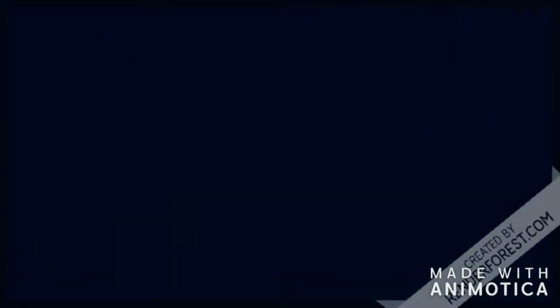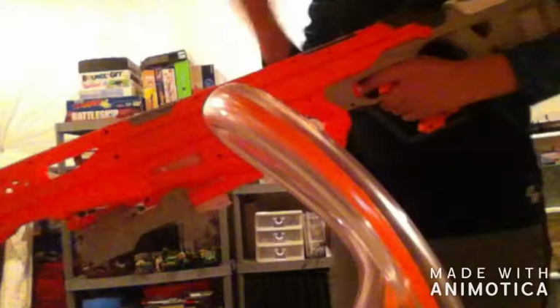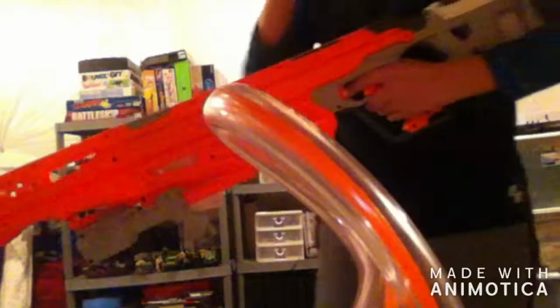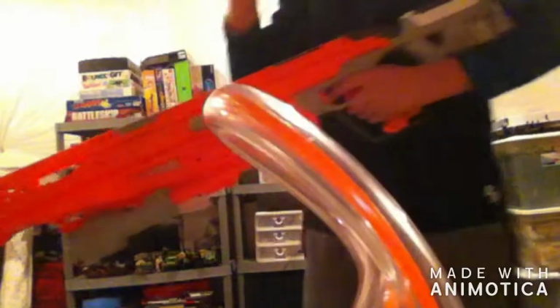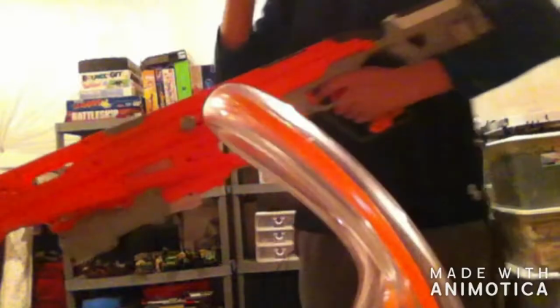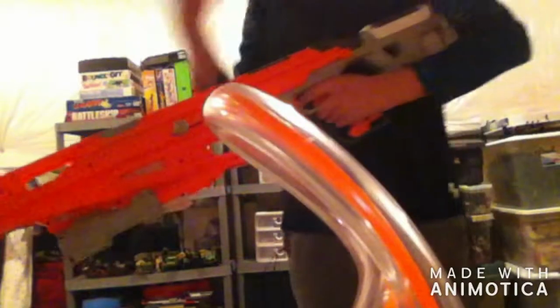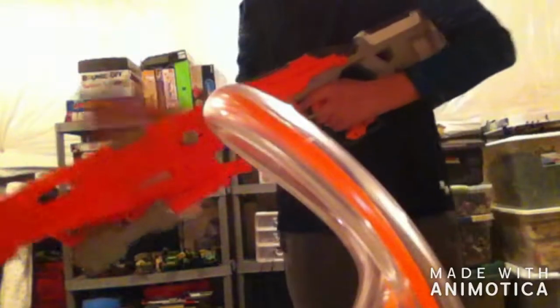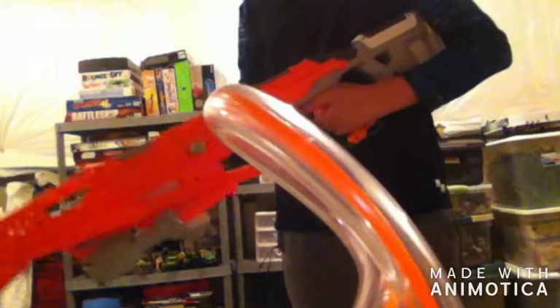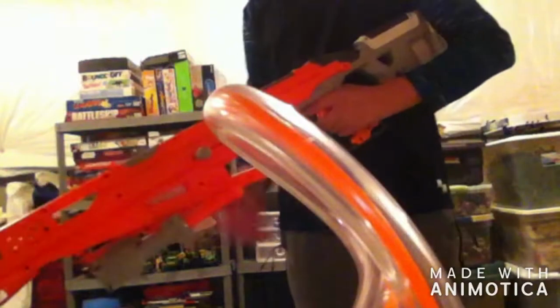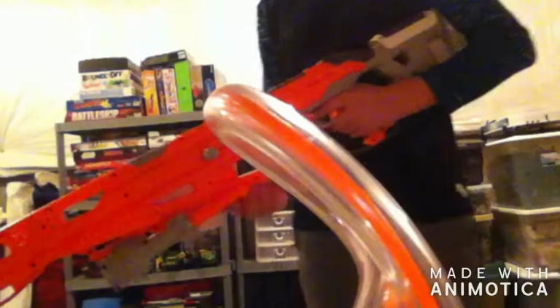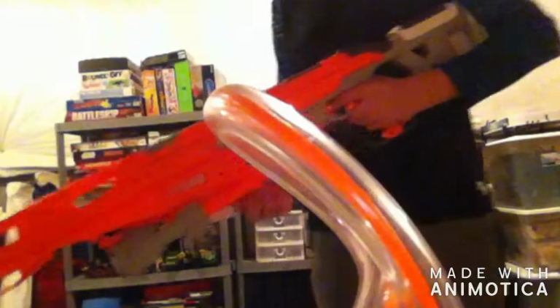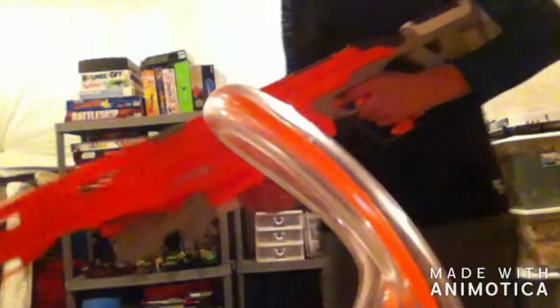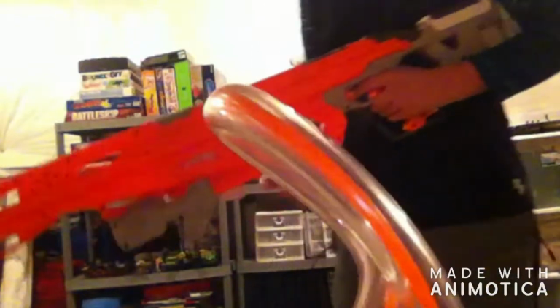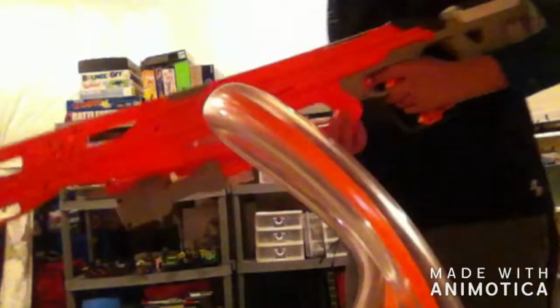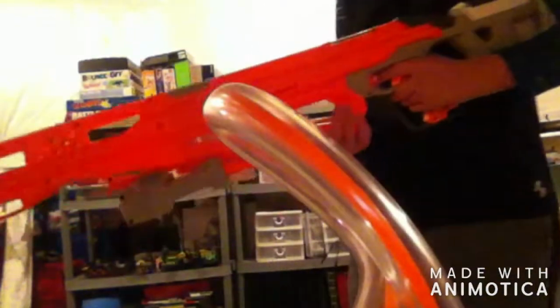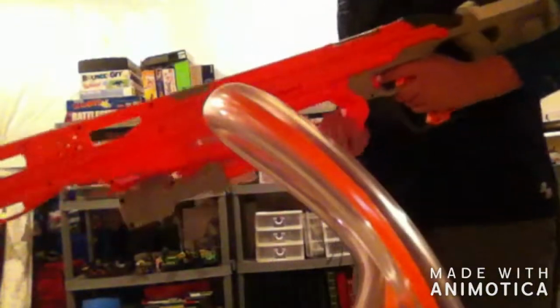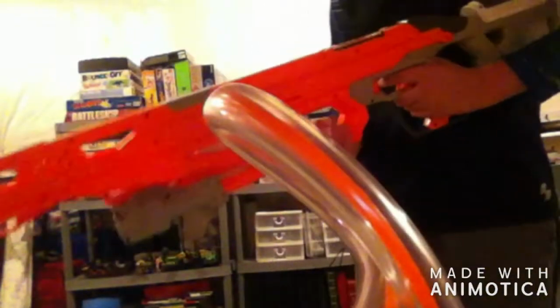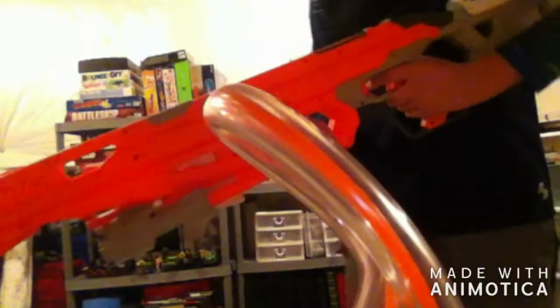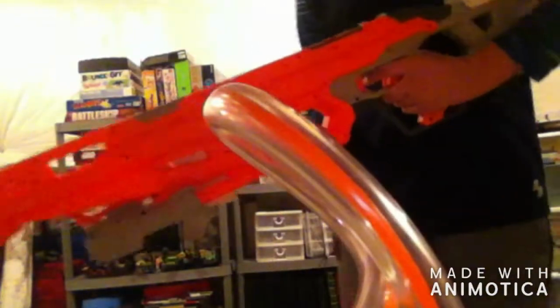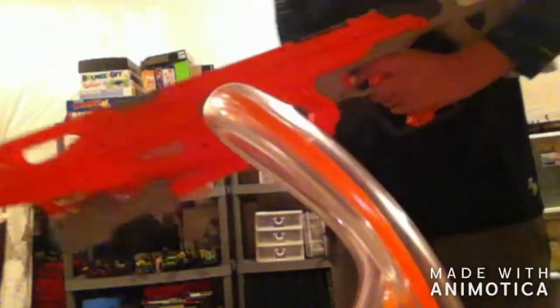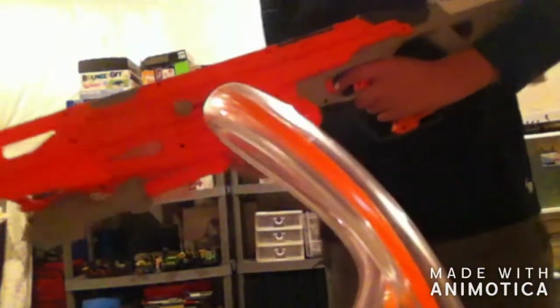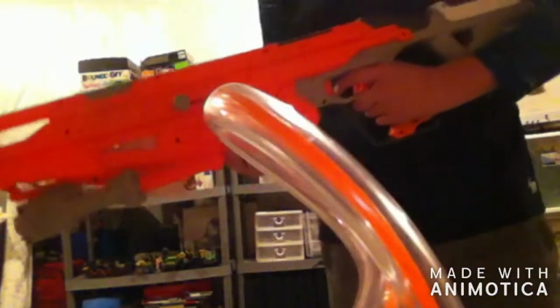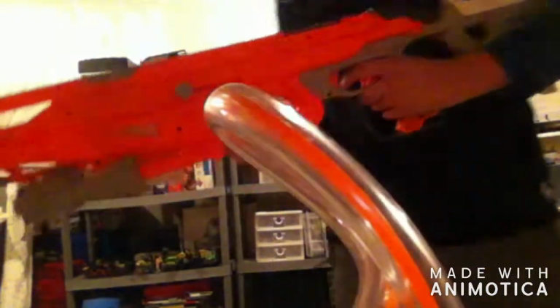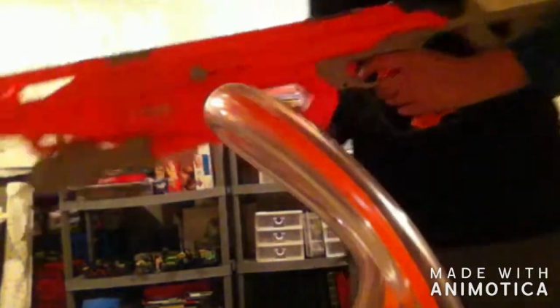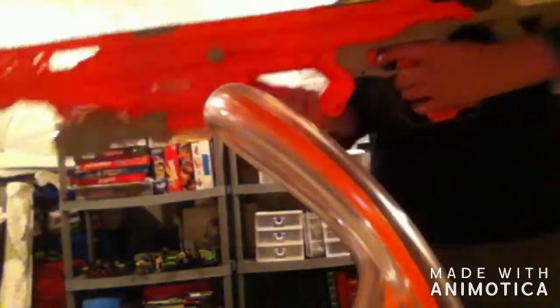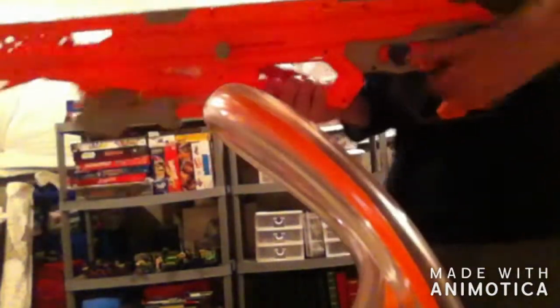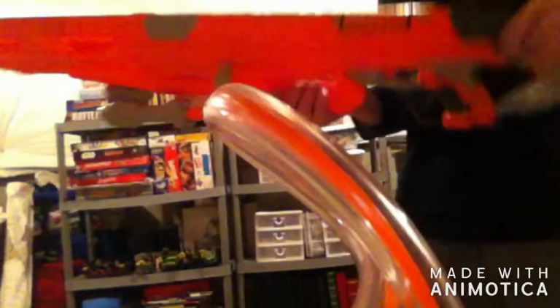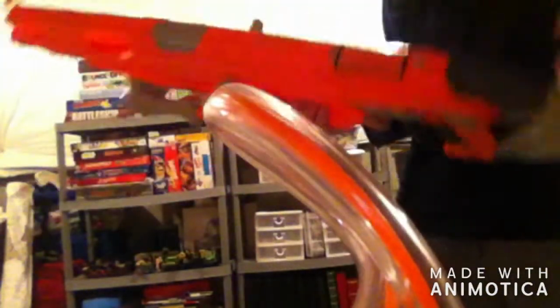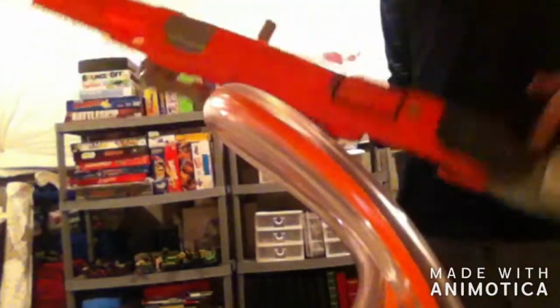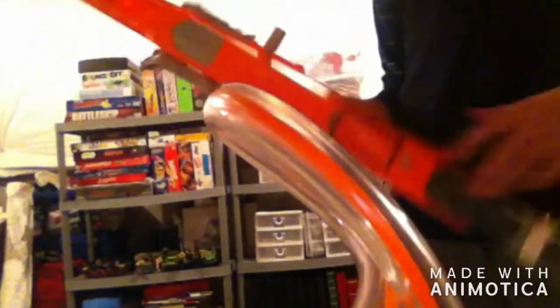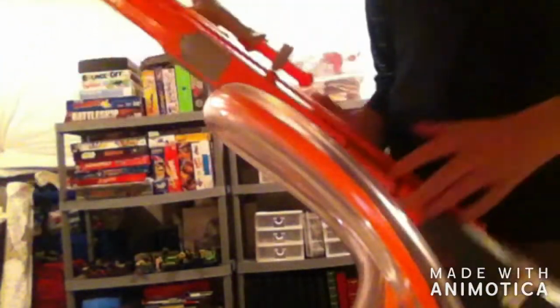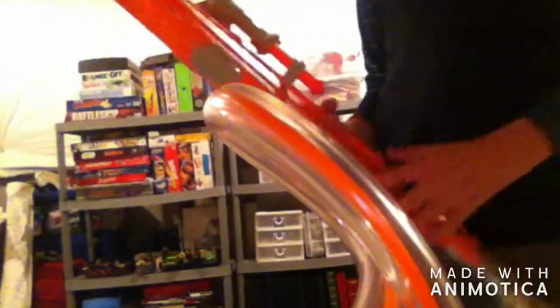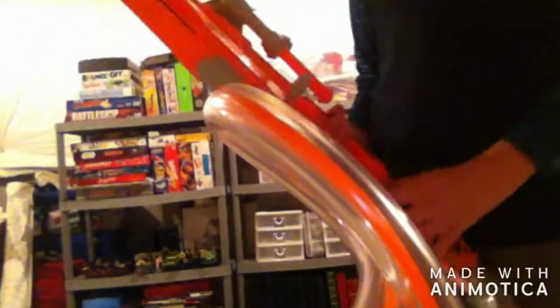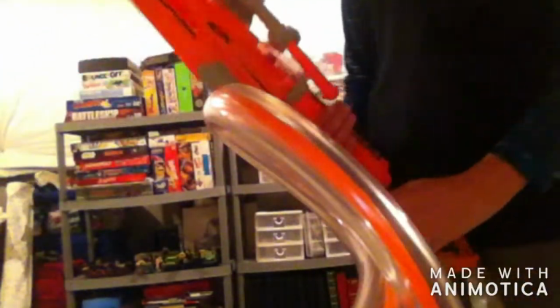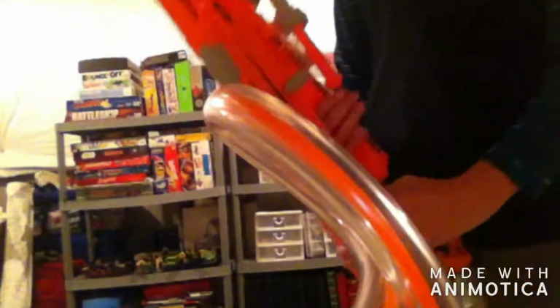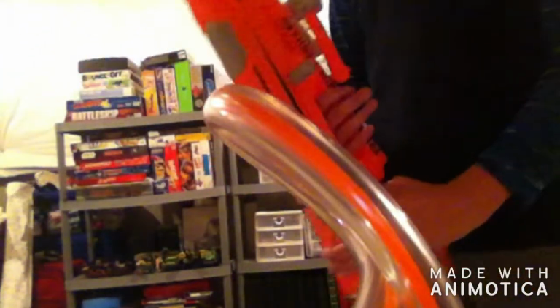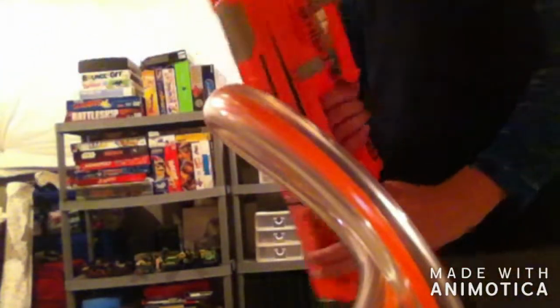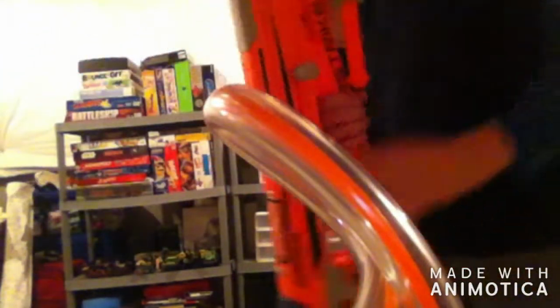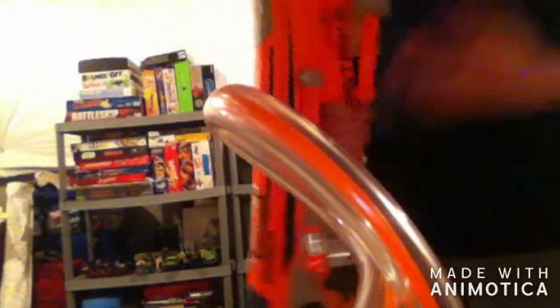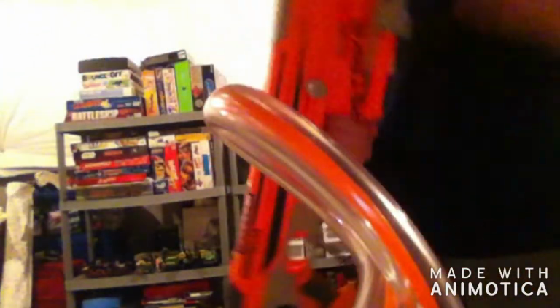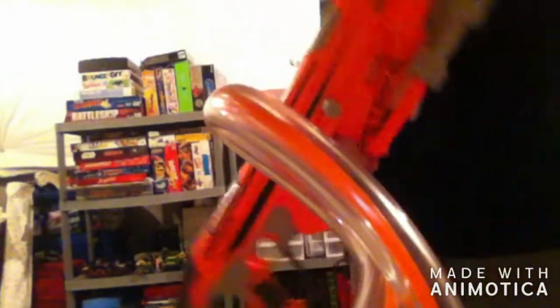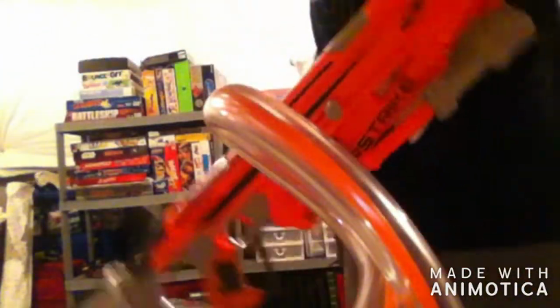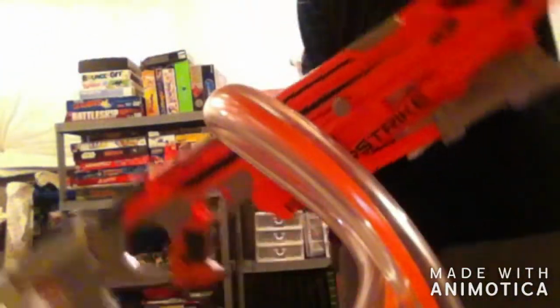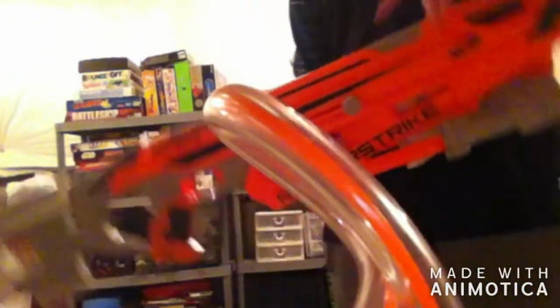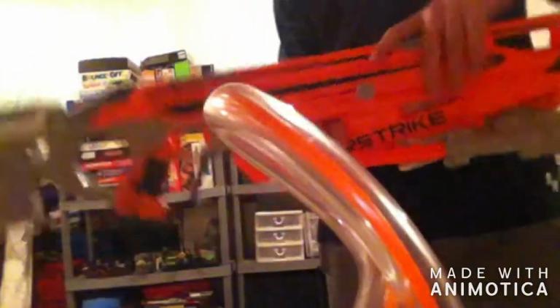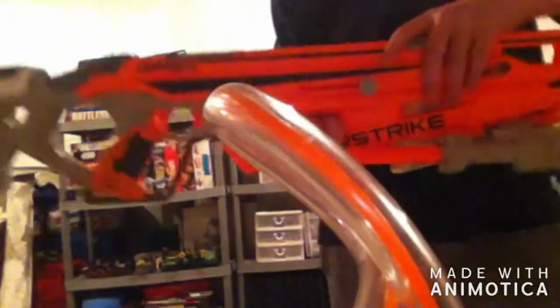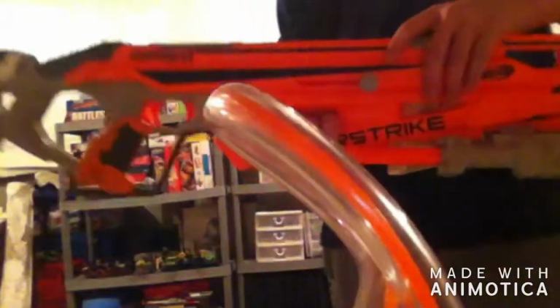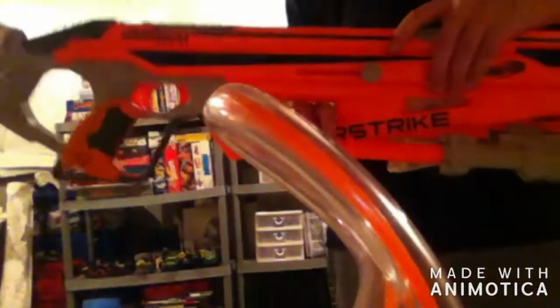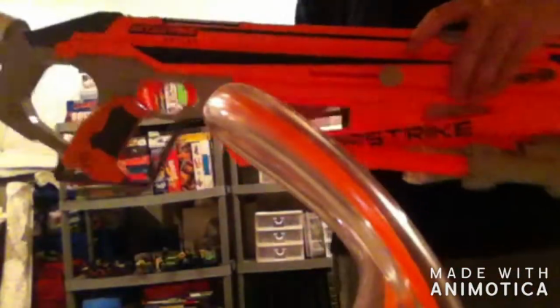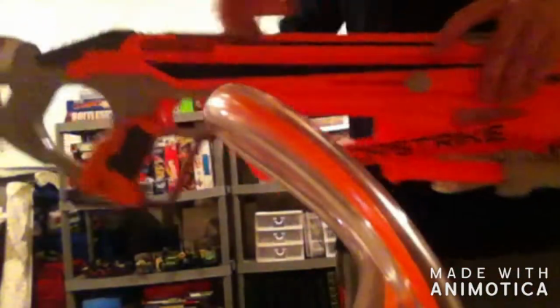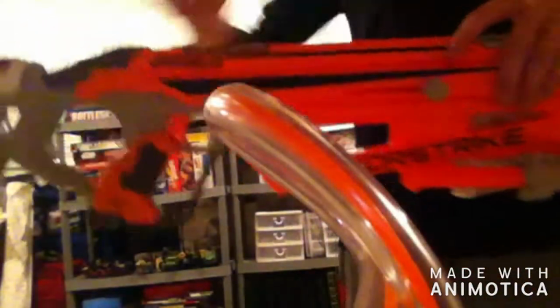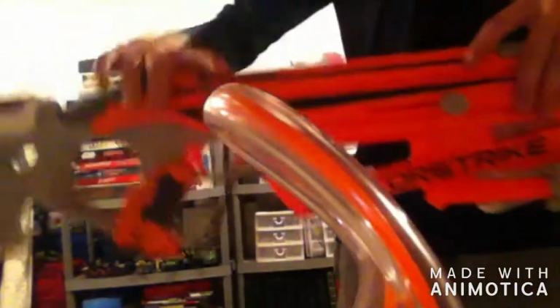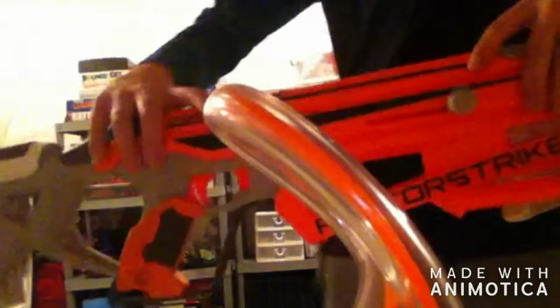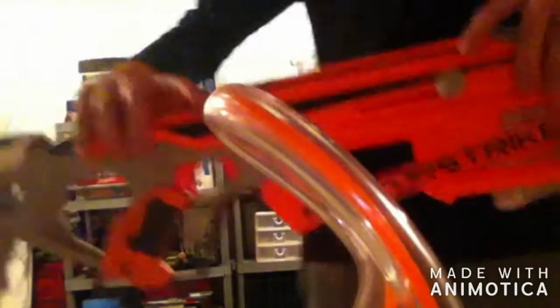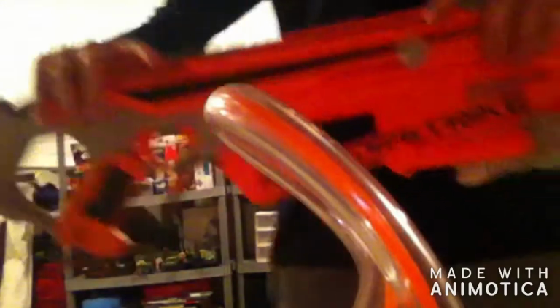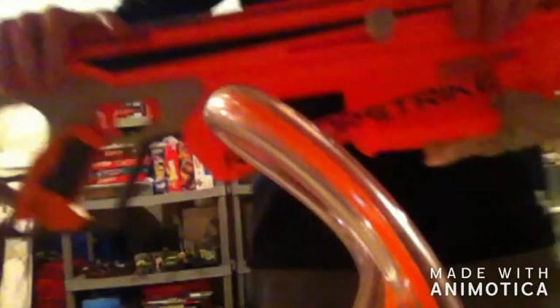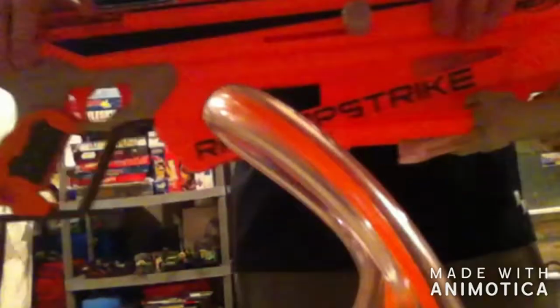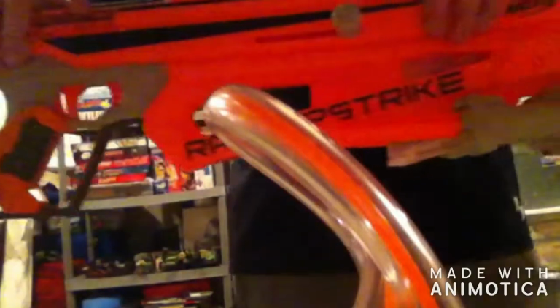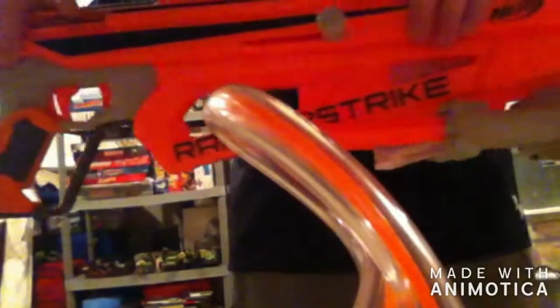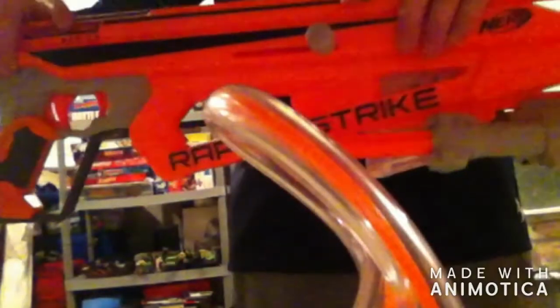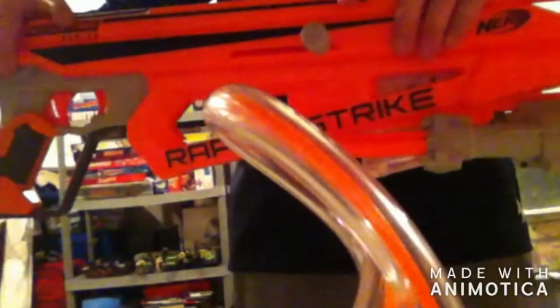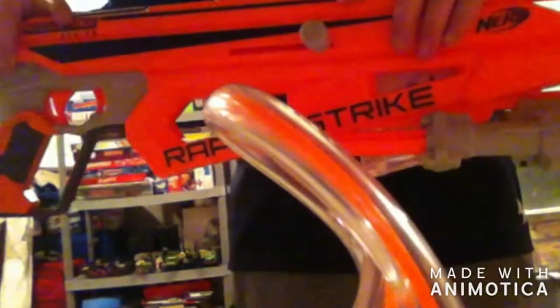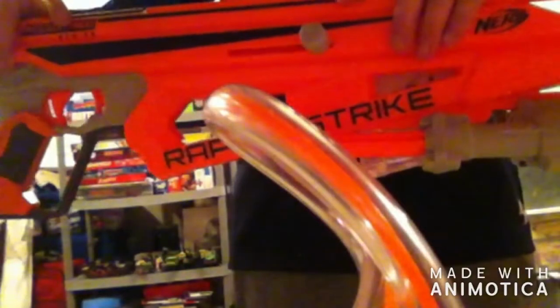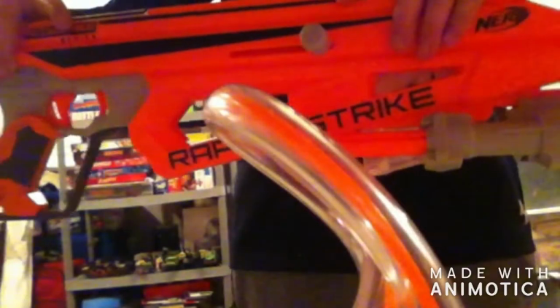Hello everyone, it's Gawainer, and today we are going to be reviewing the Raptor Strike Nerf Gun.